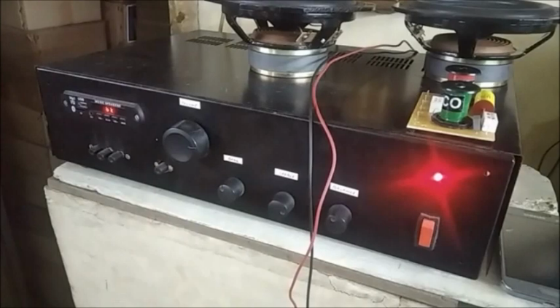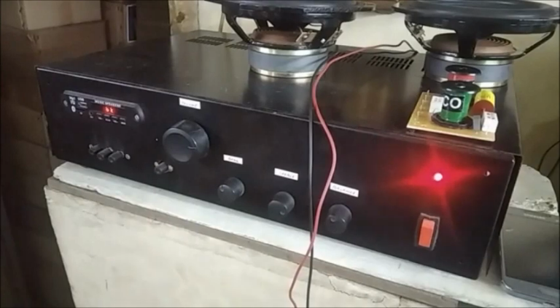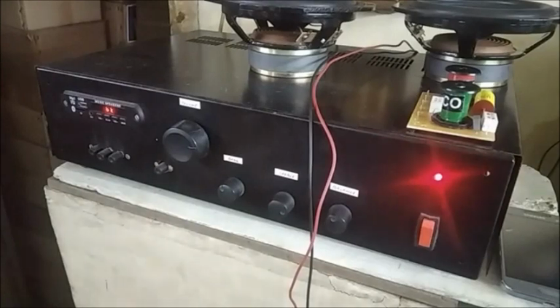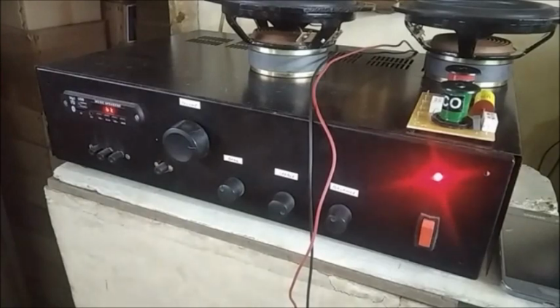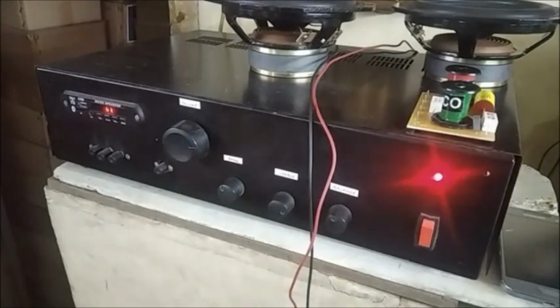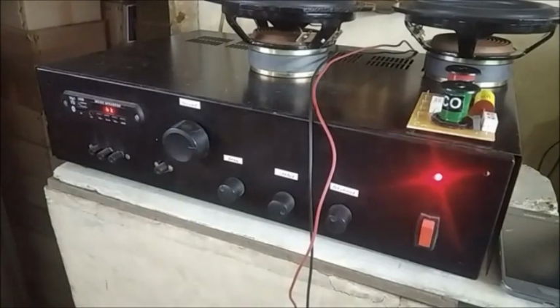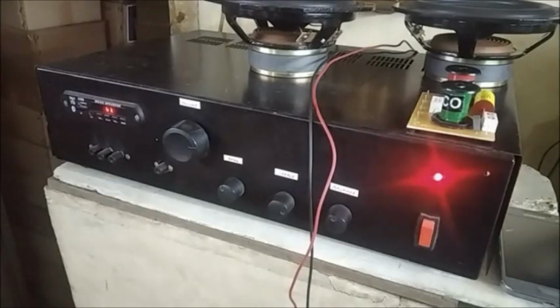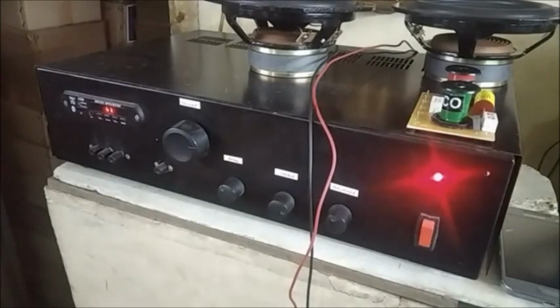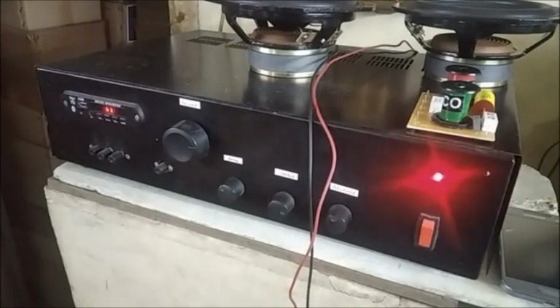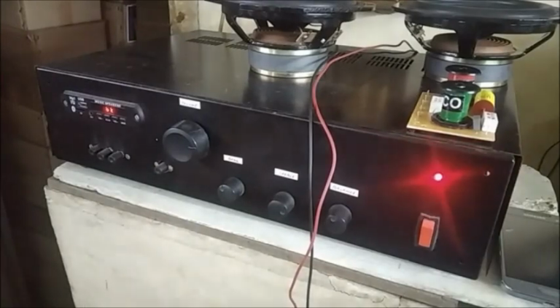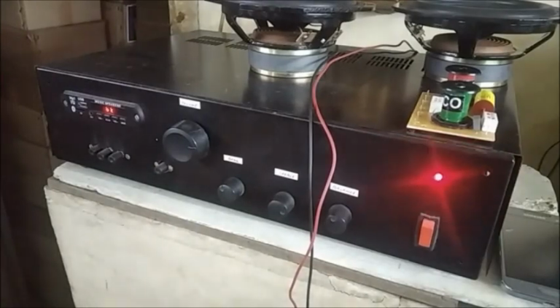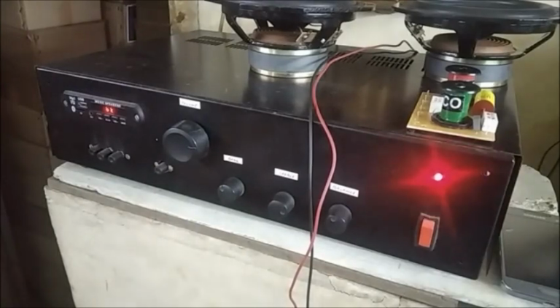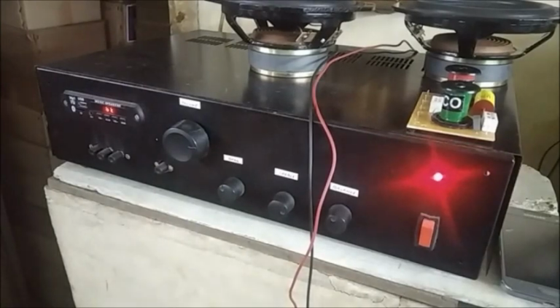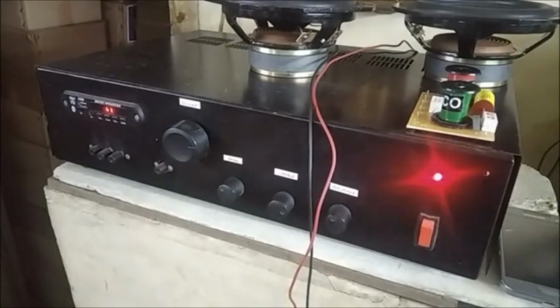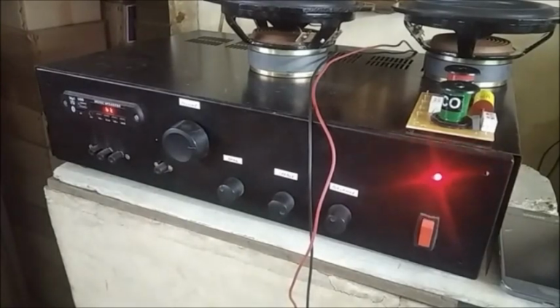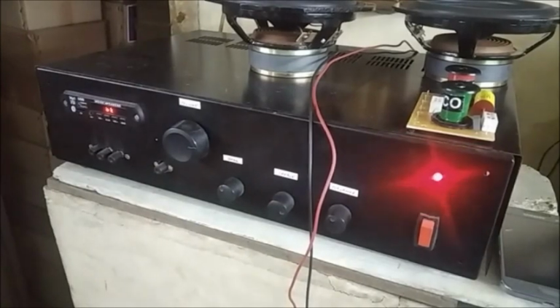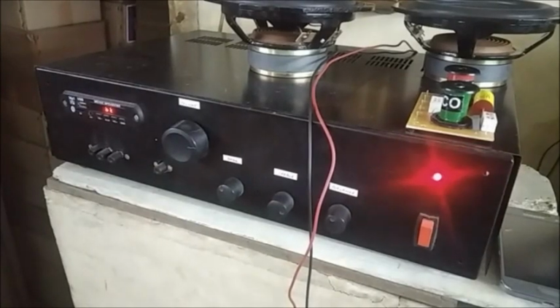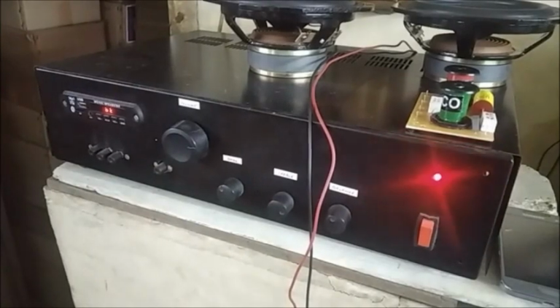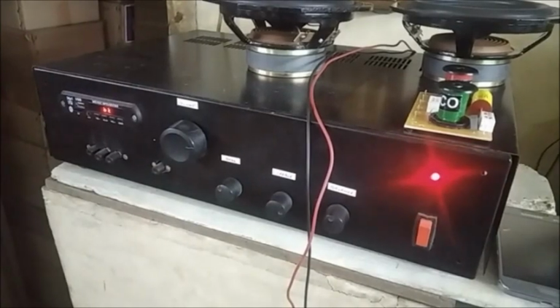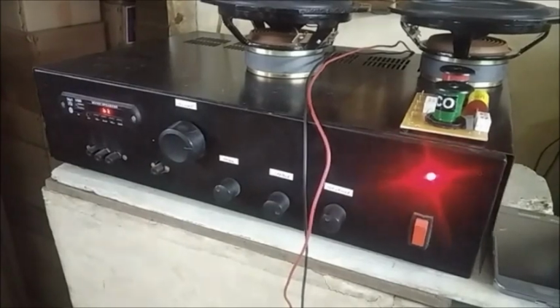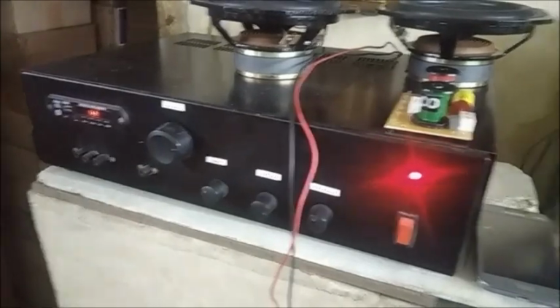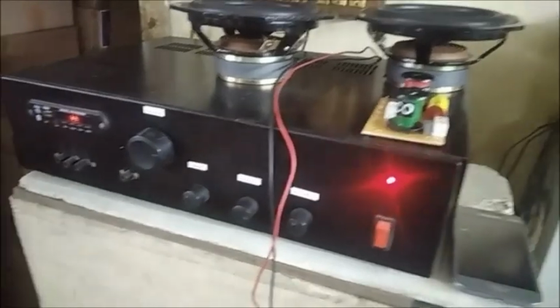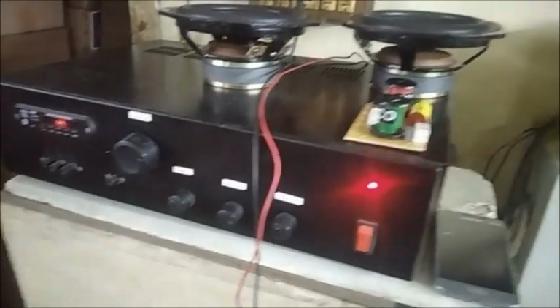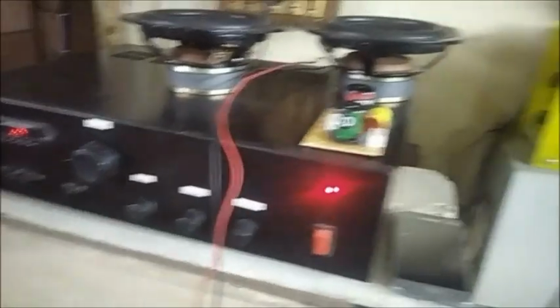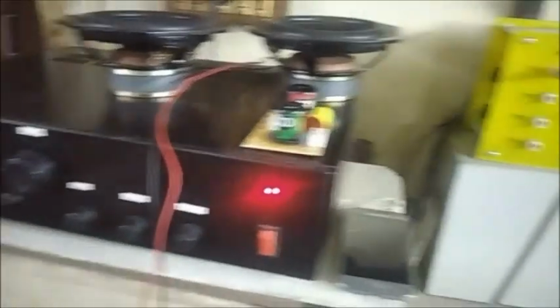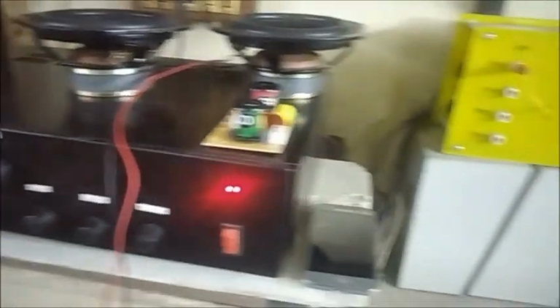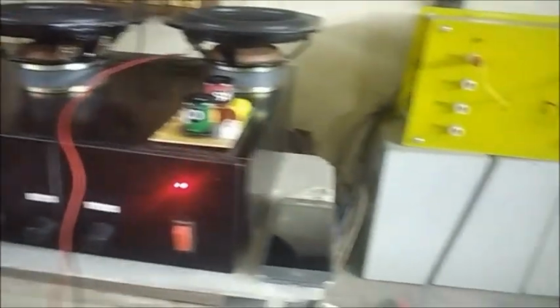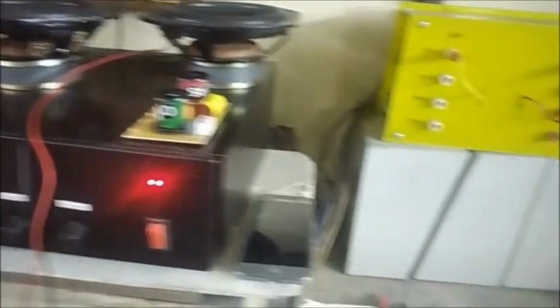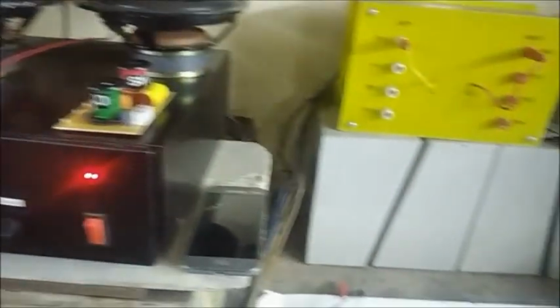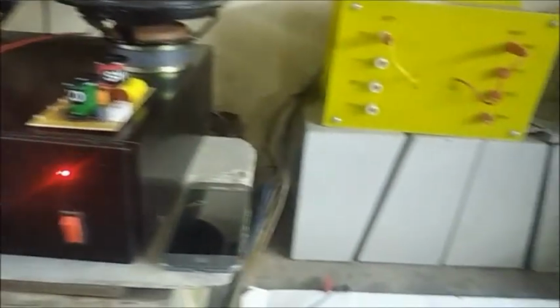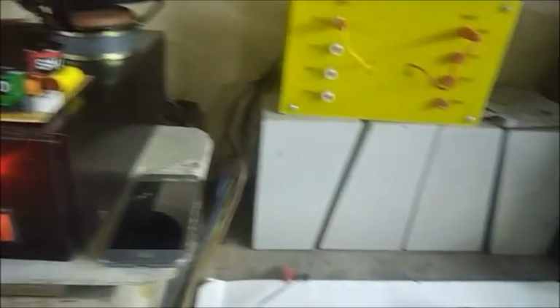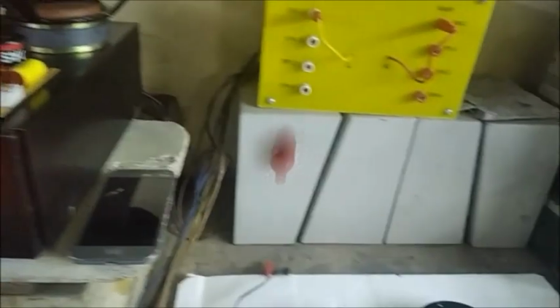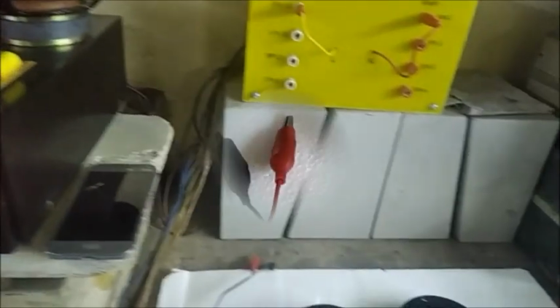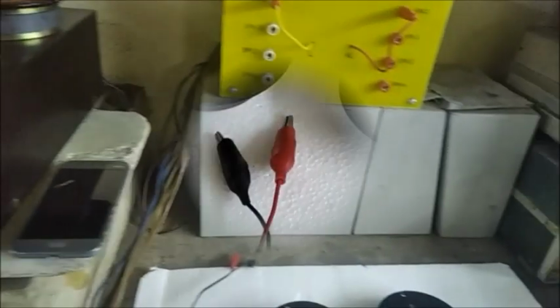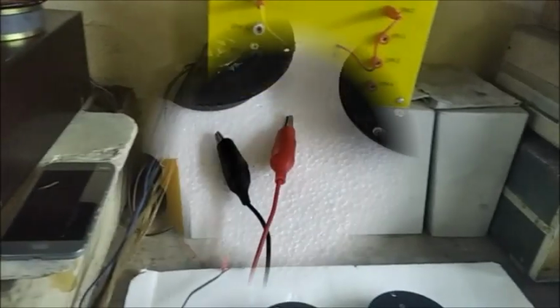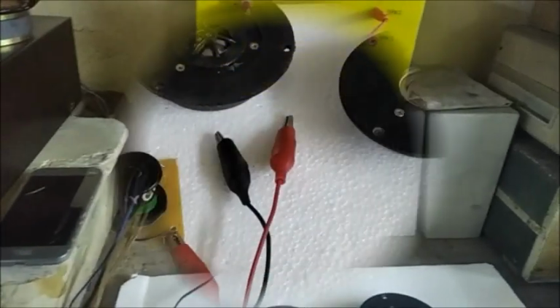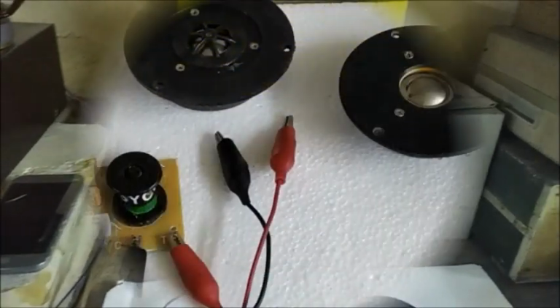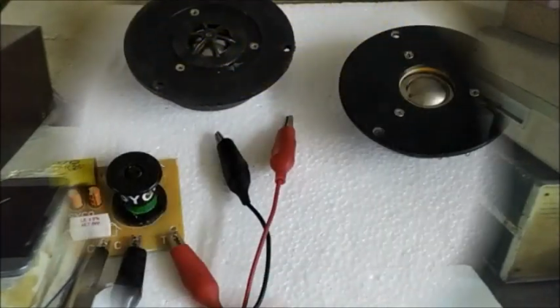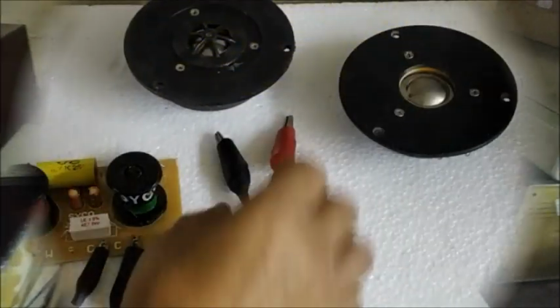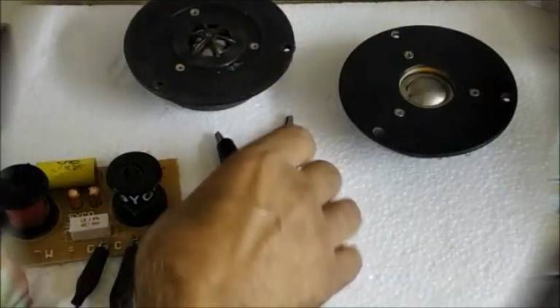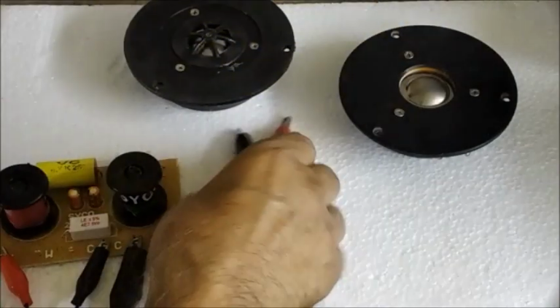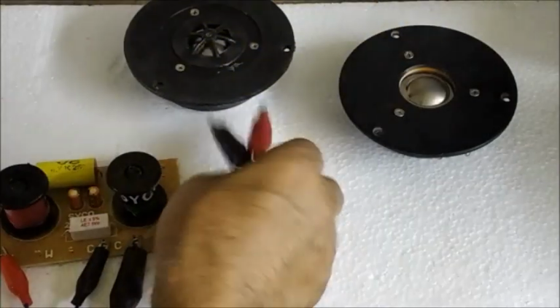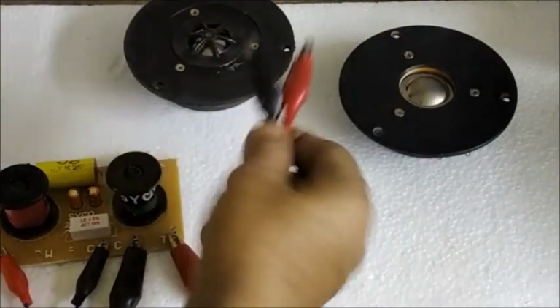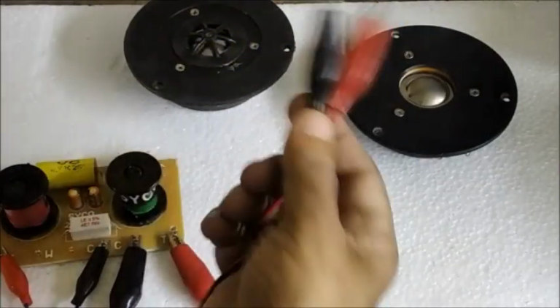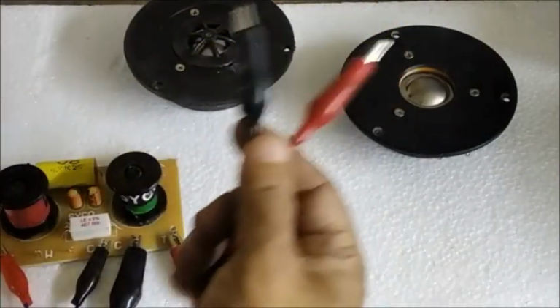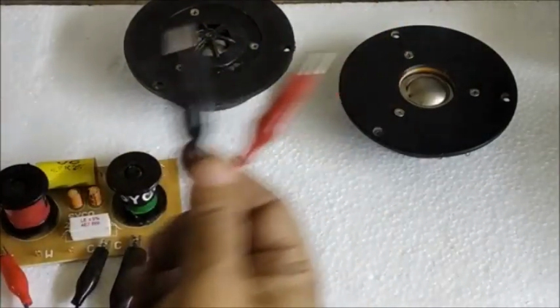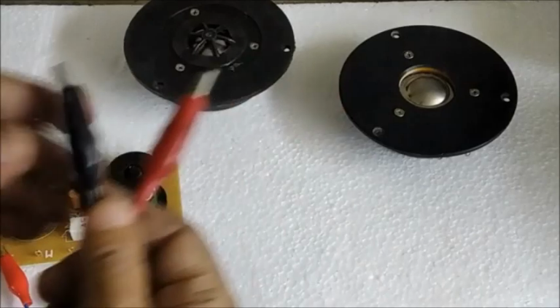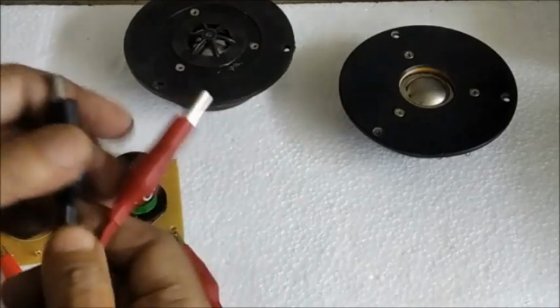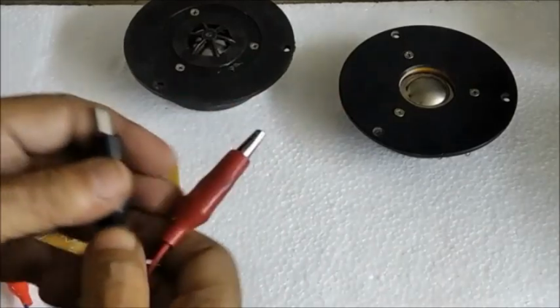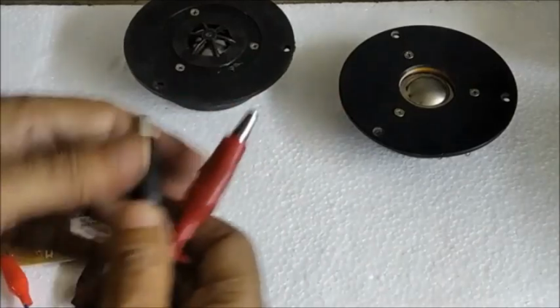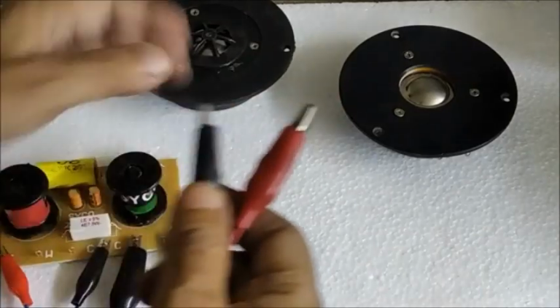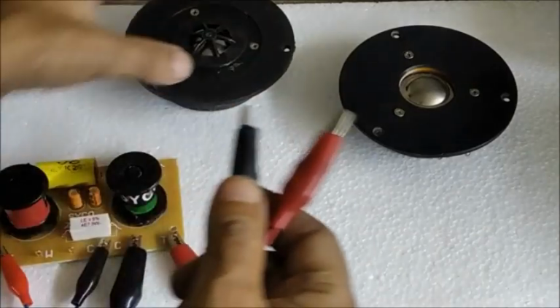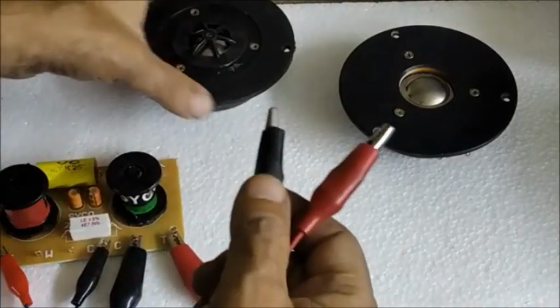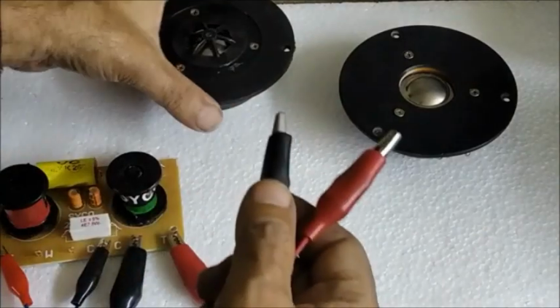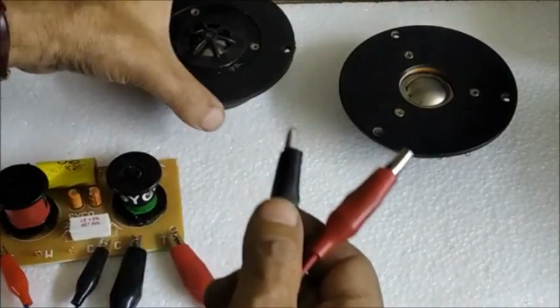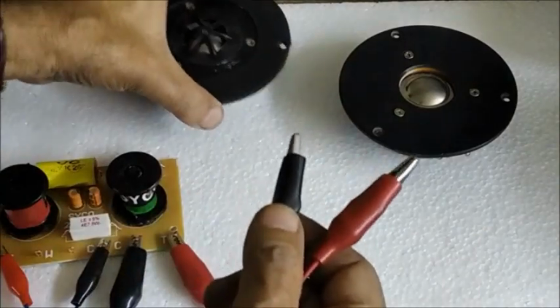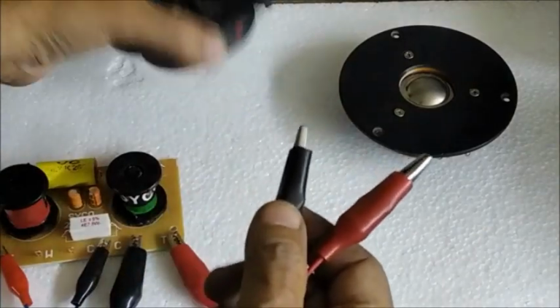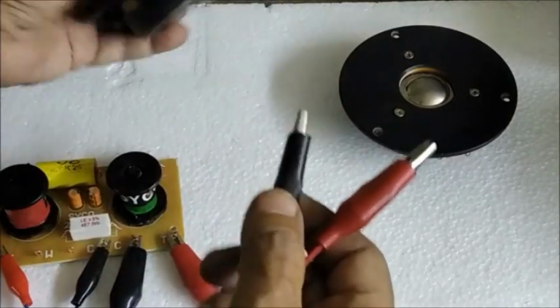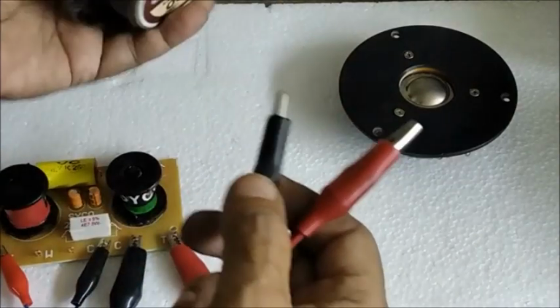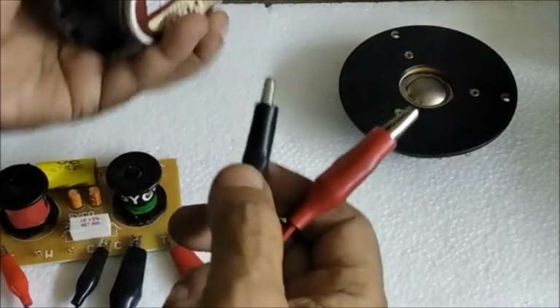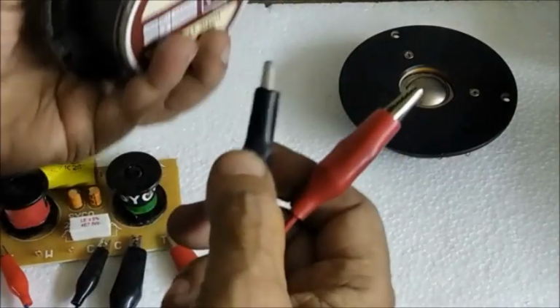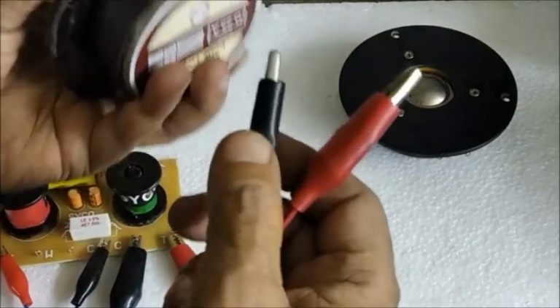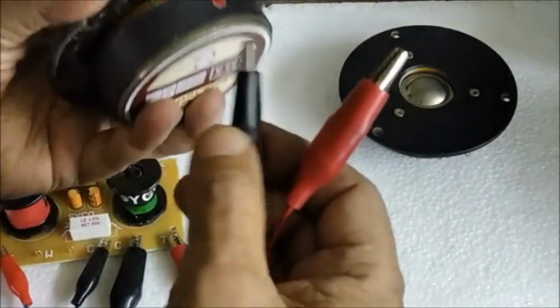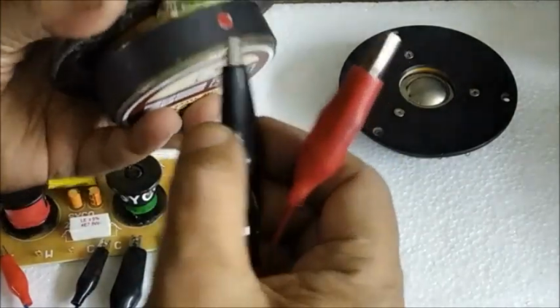Some music is being played through the amplifier and we can listen to the high frequency output of the dome tweeters.